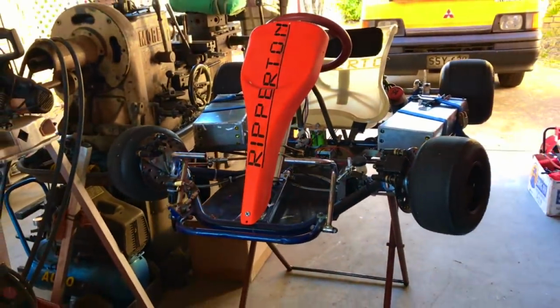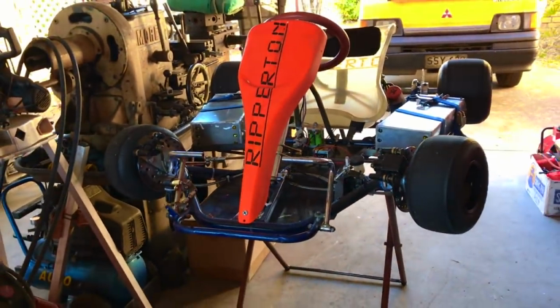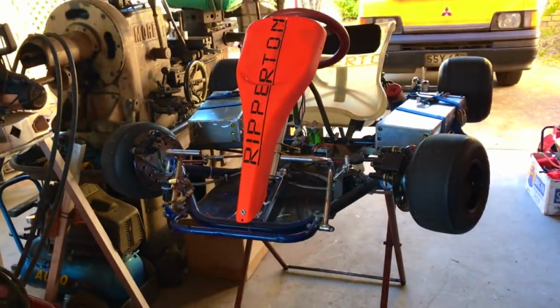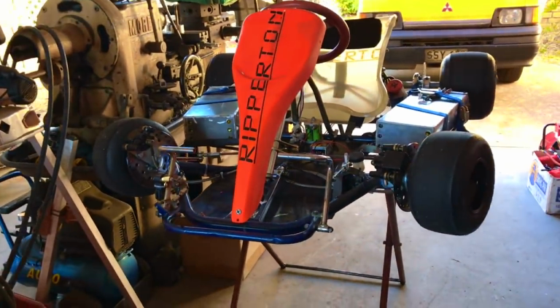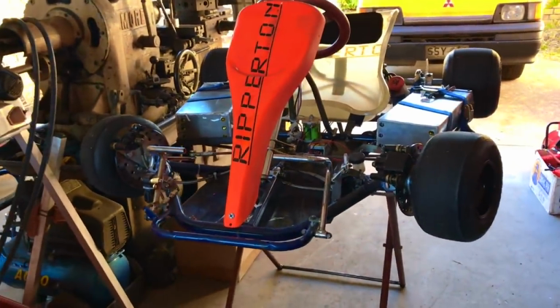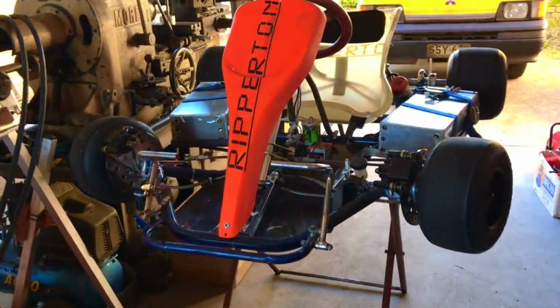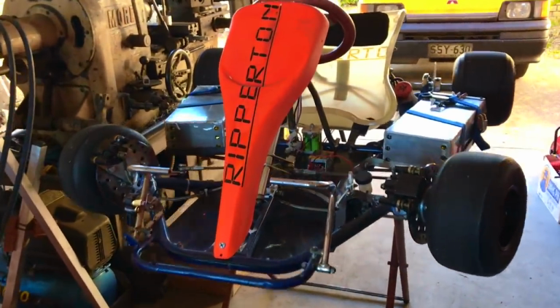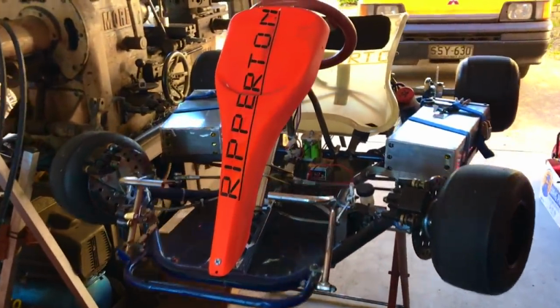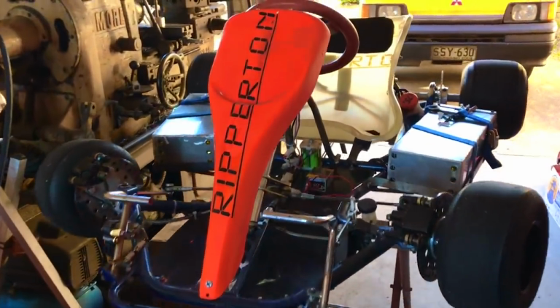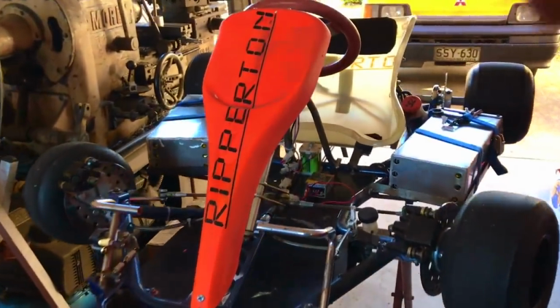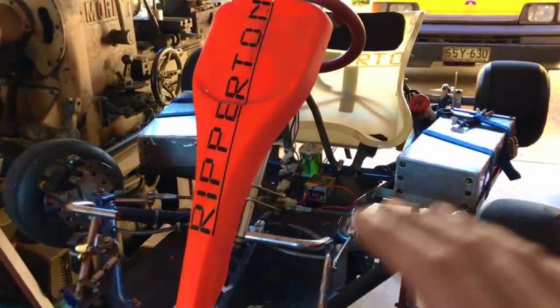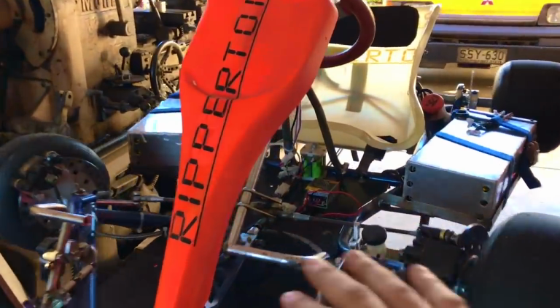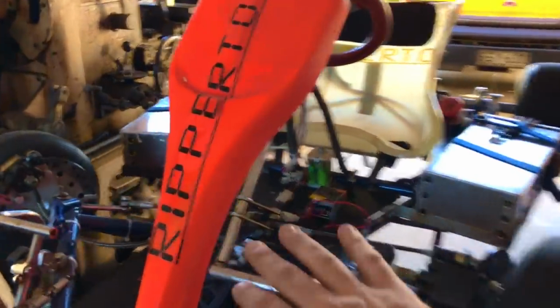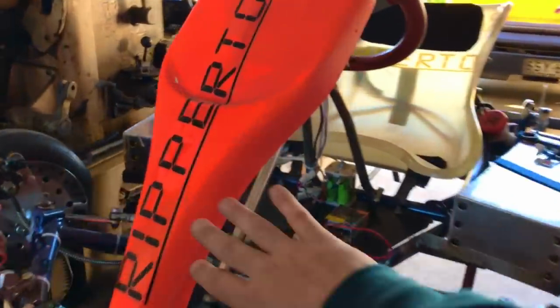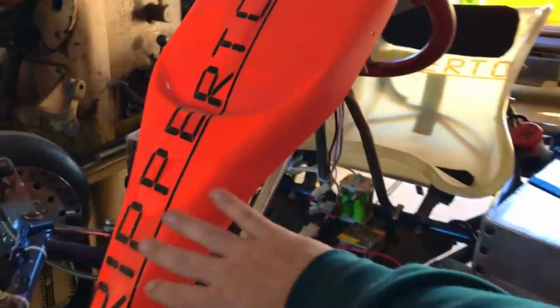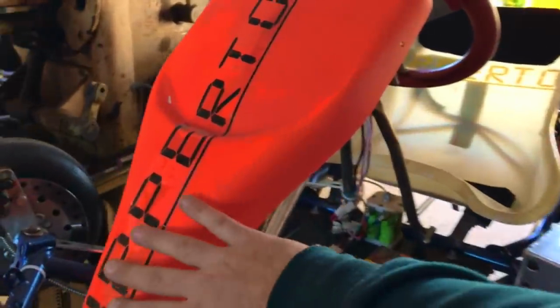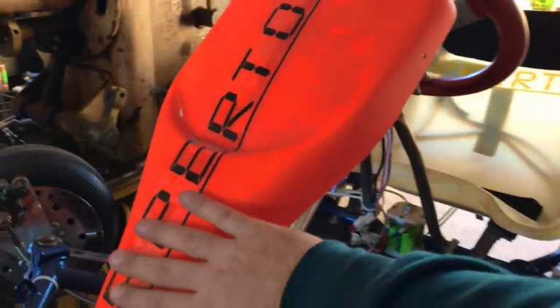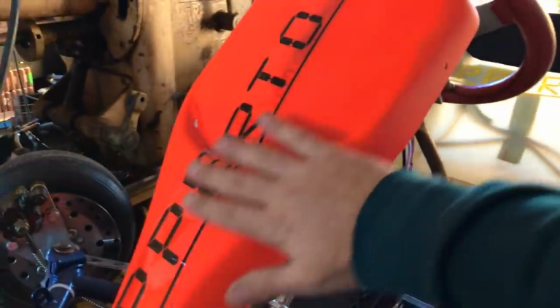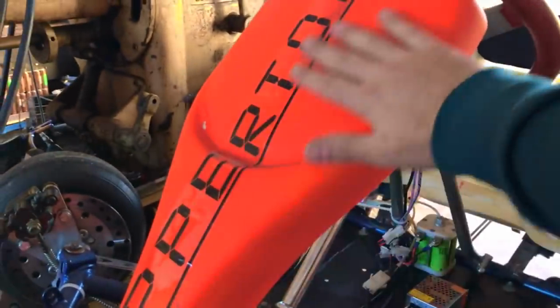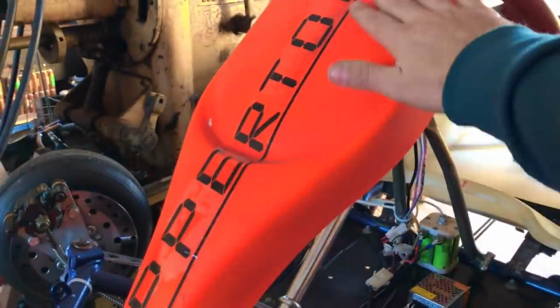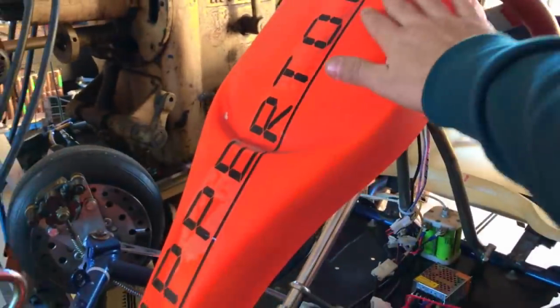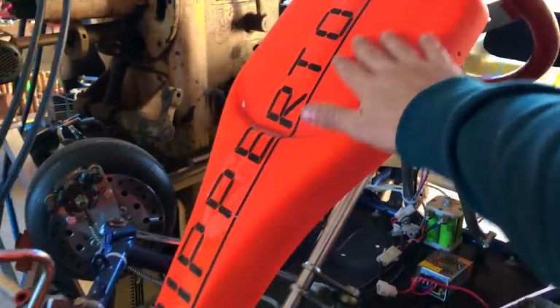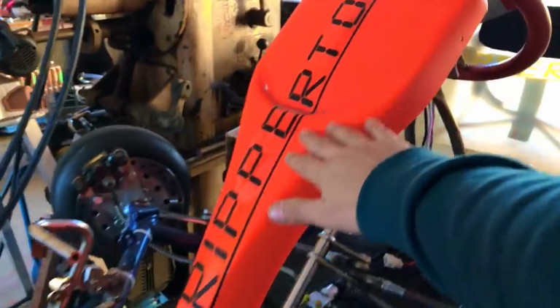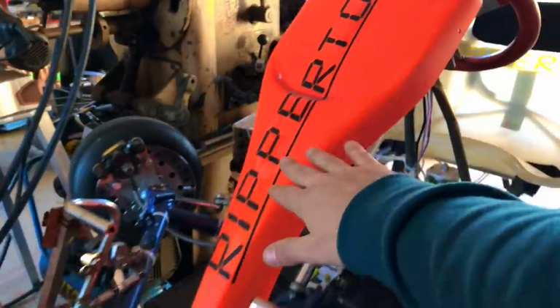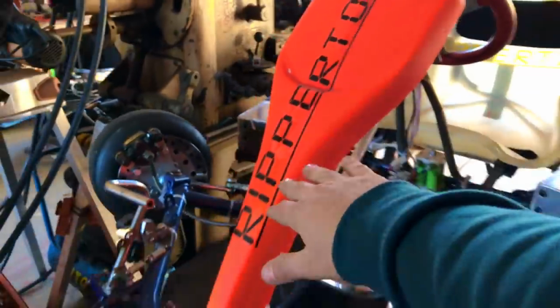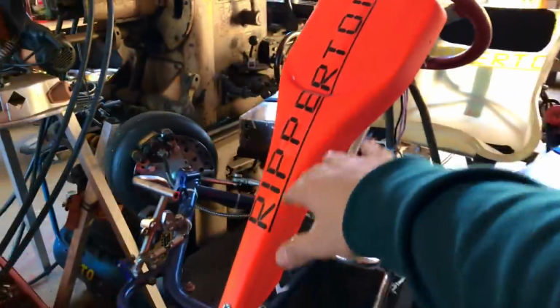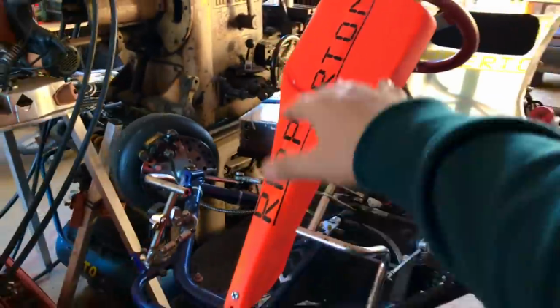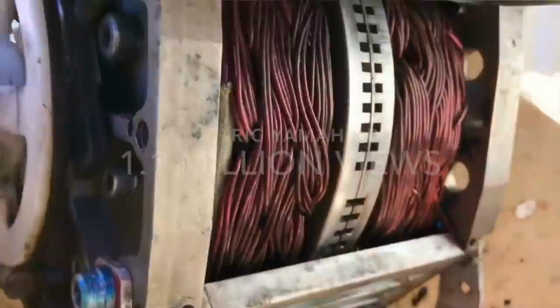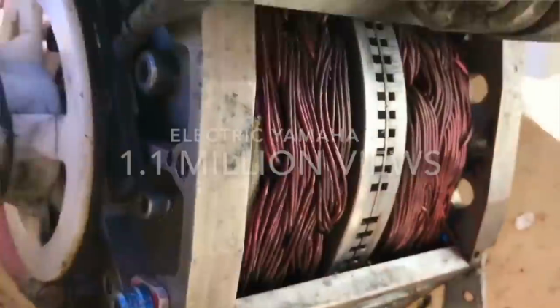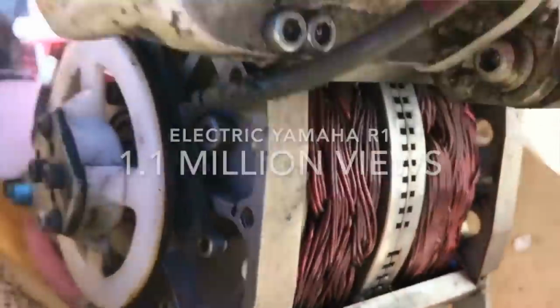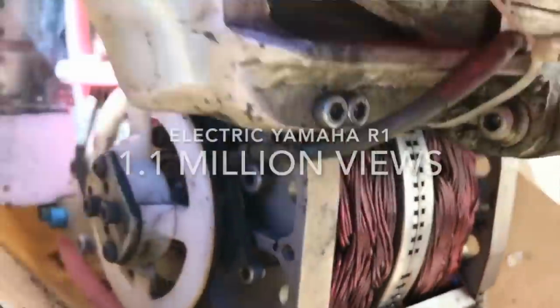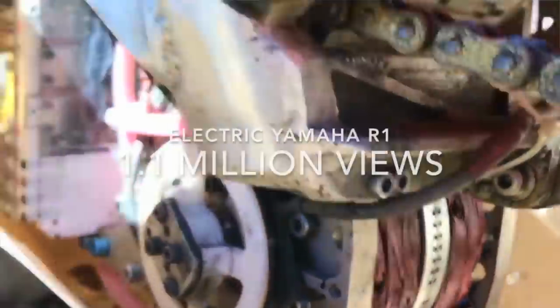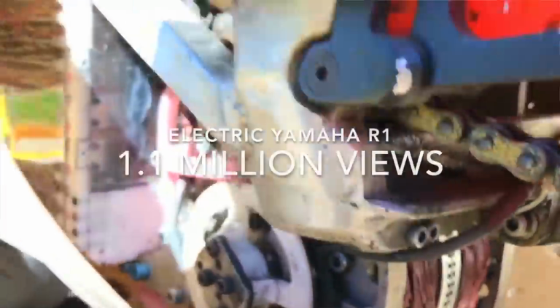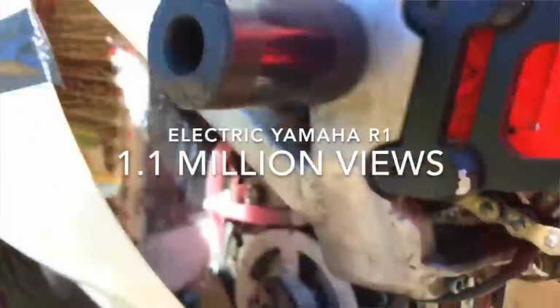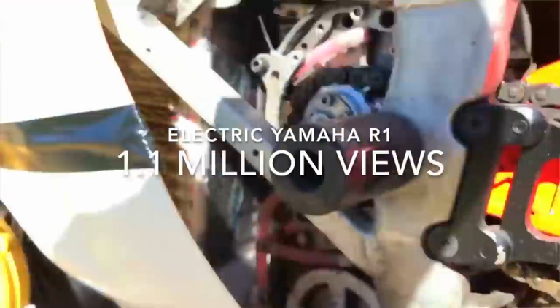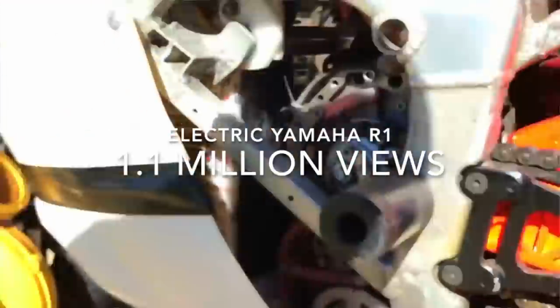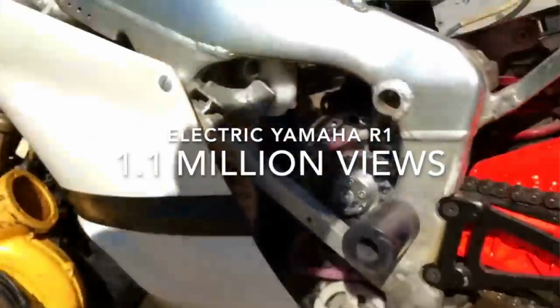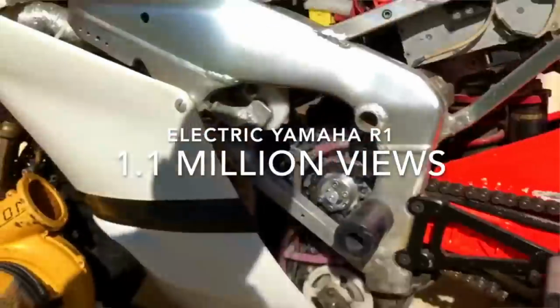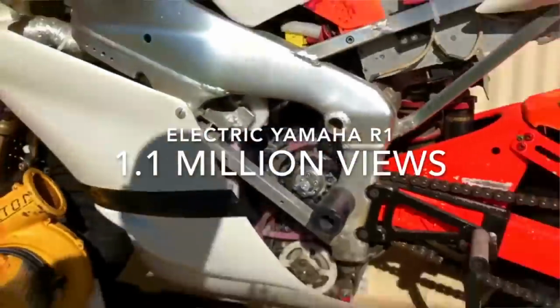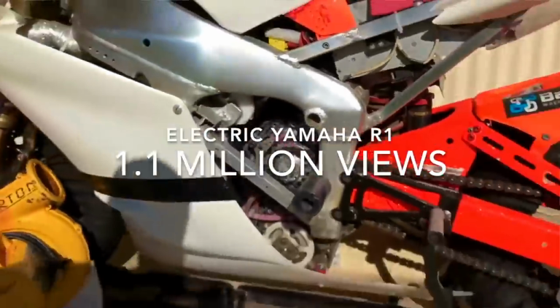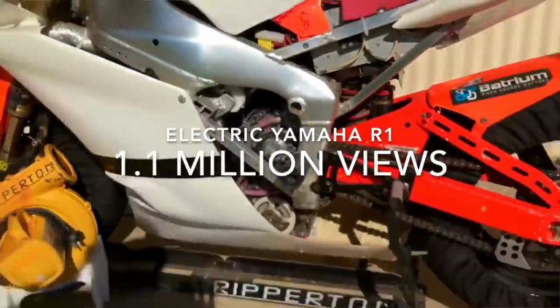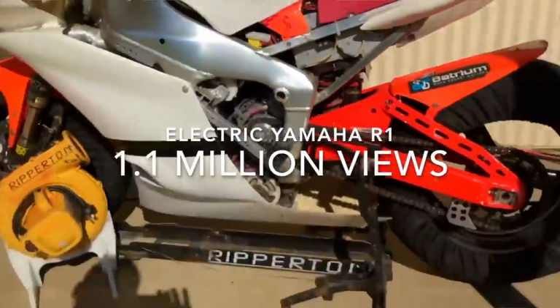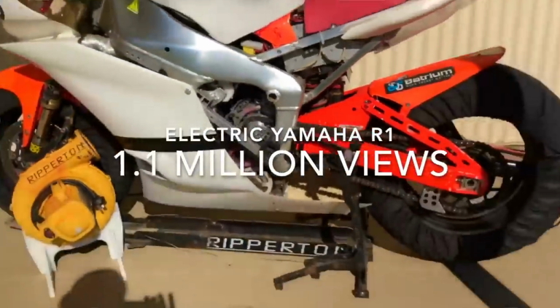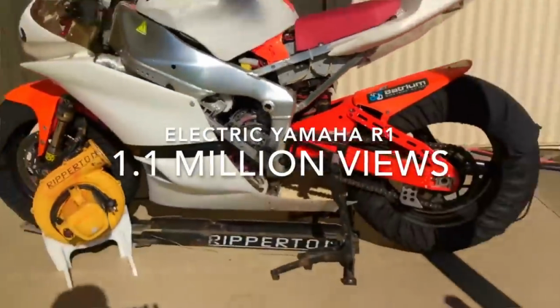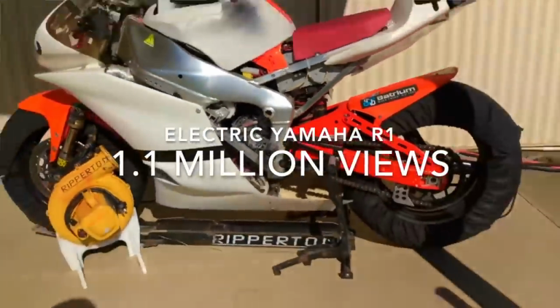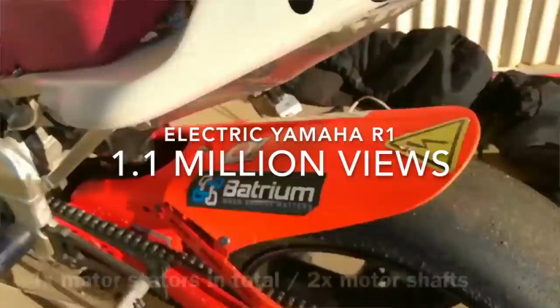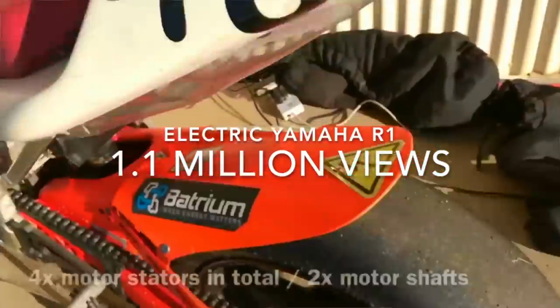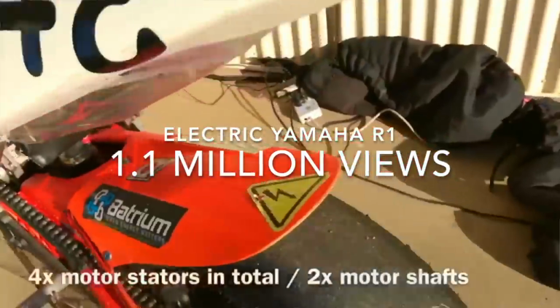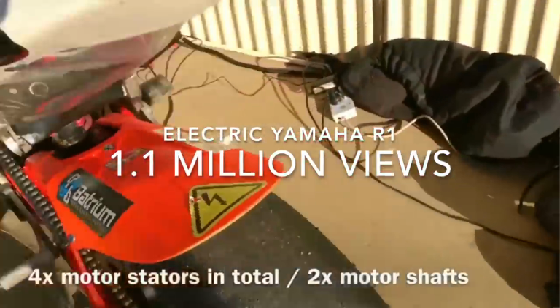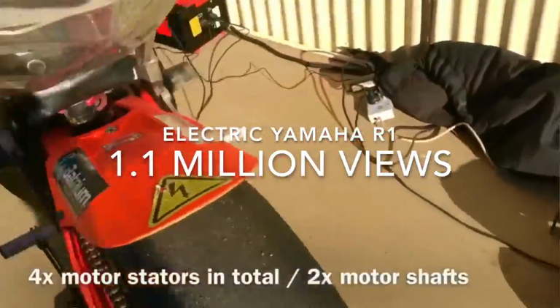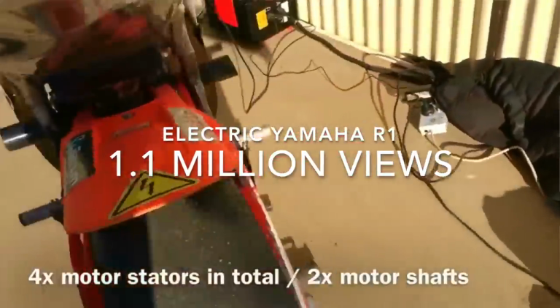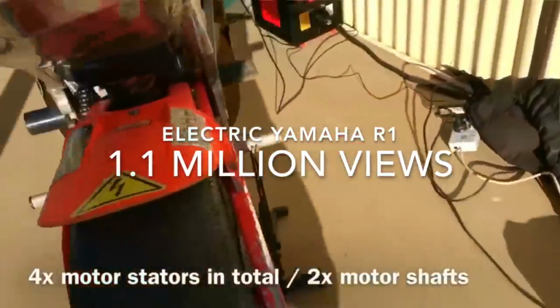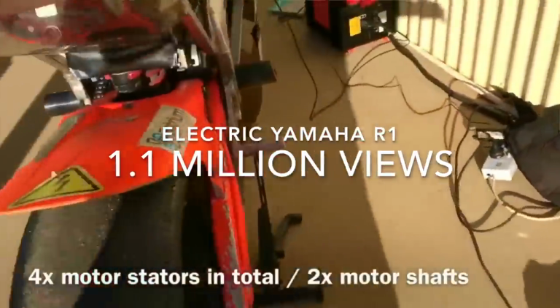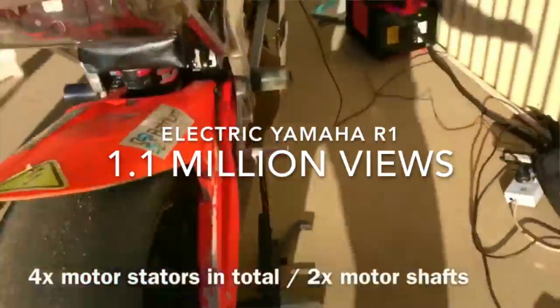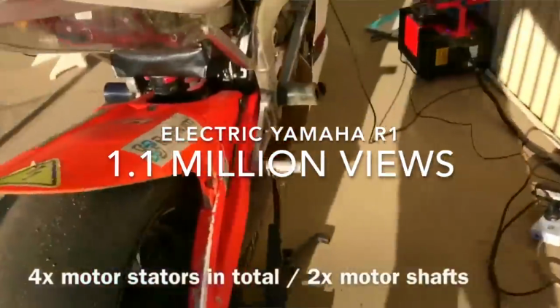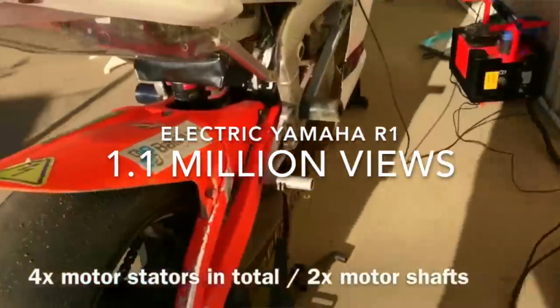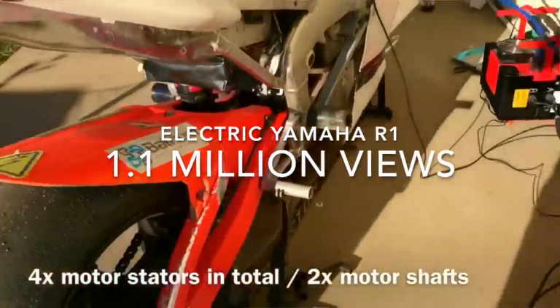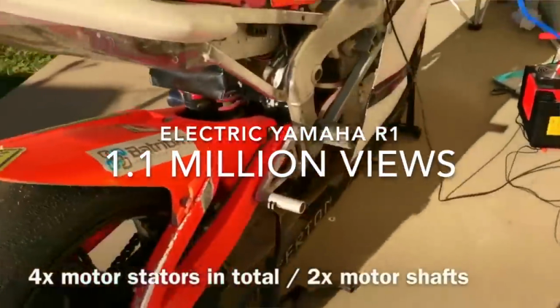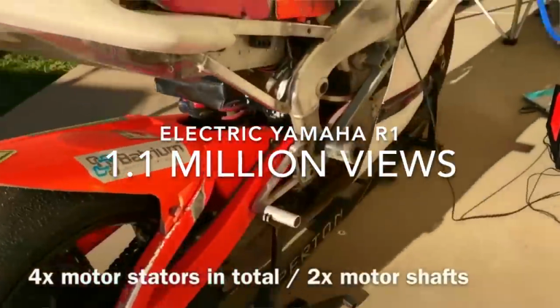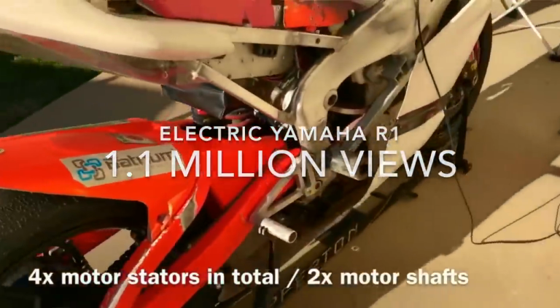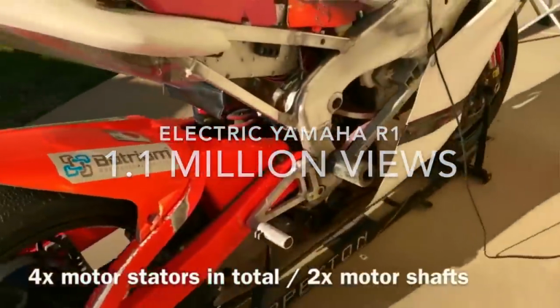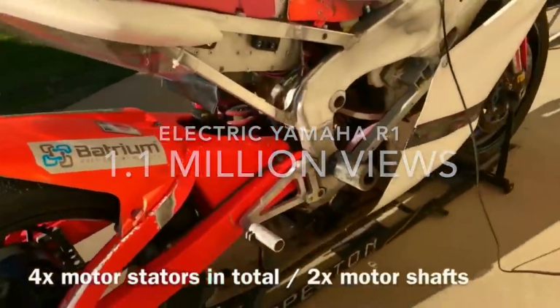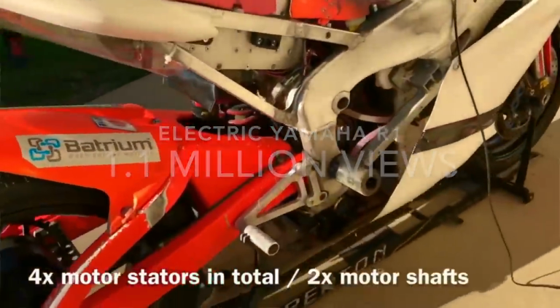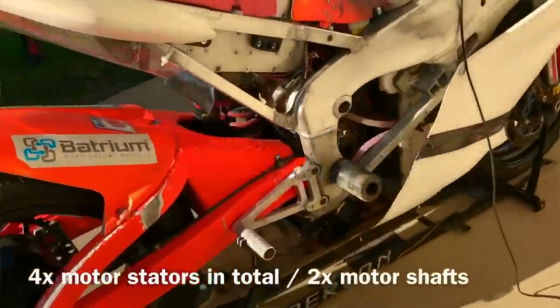Check out this electric go-kart, Ripperton! Remember the Yamaha one? 210 kilowatt, man — 1.1 million views!